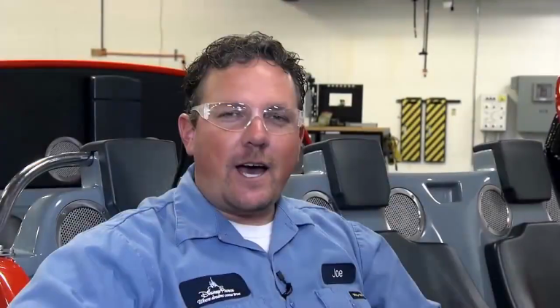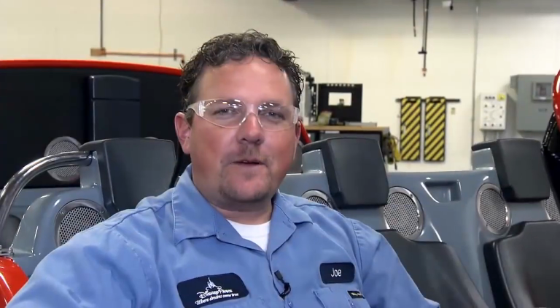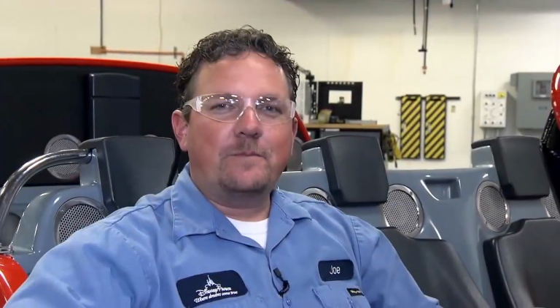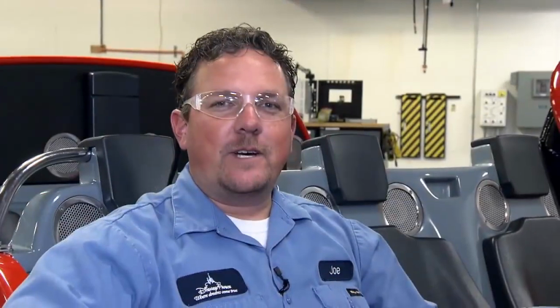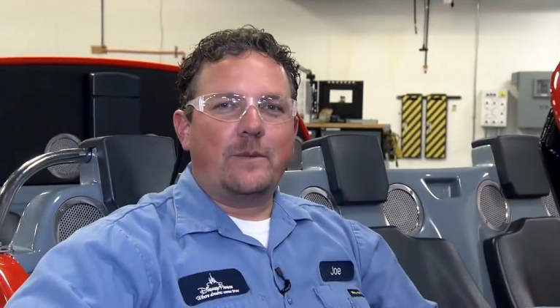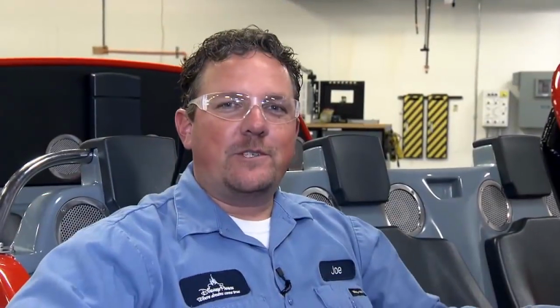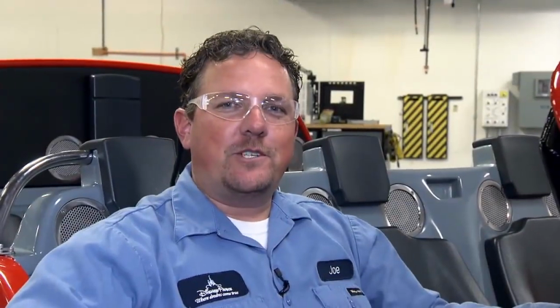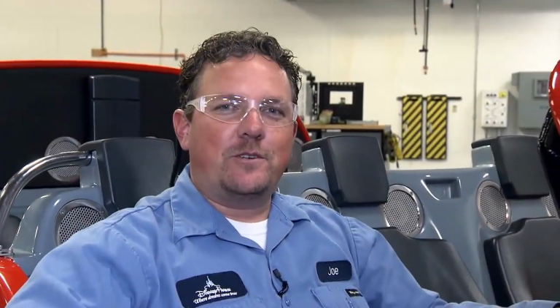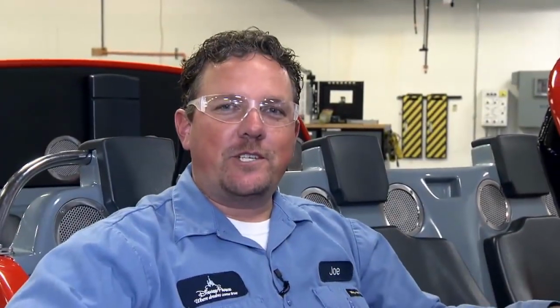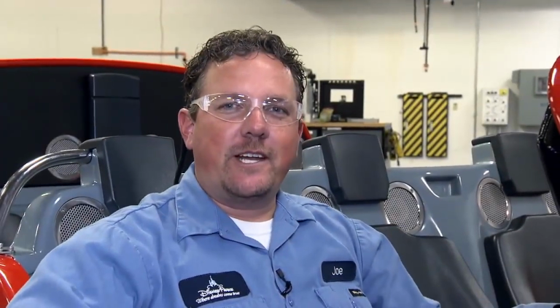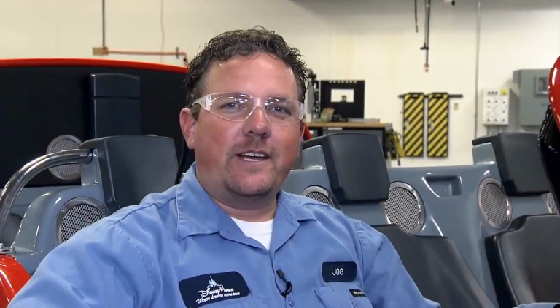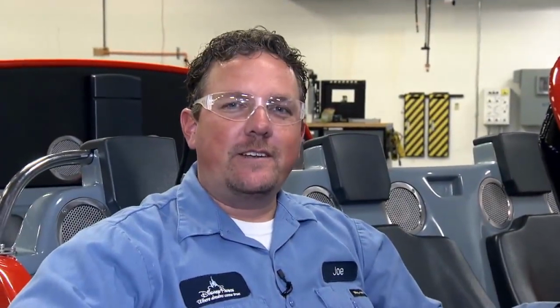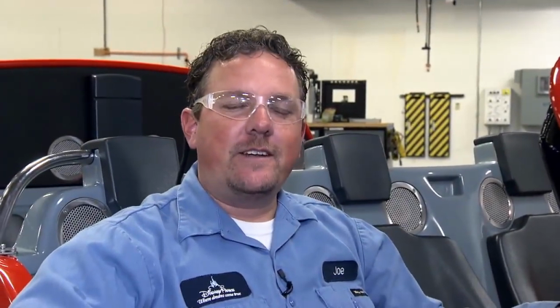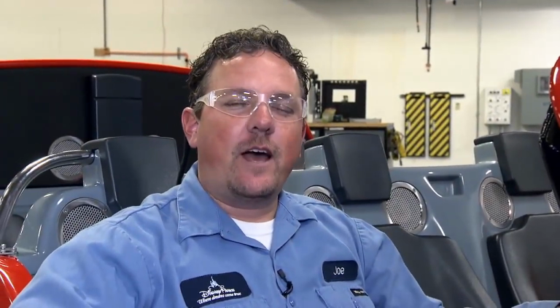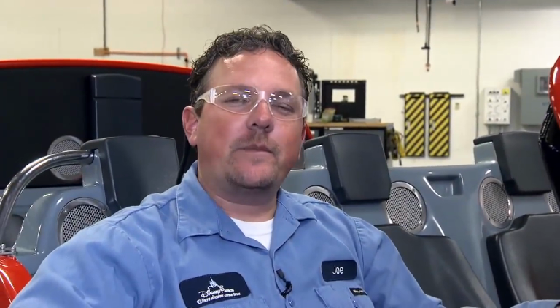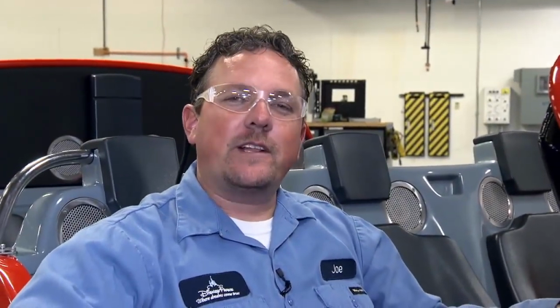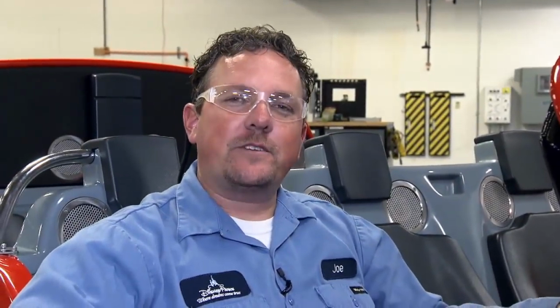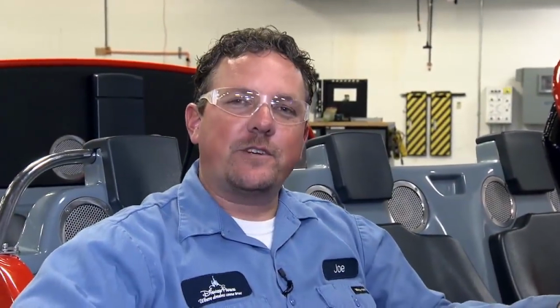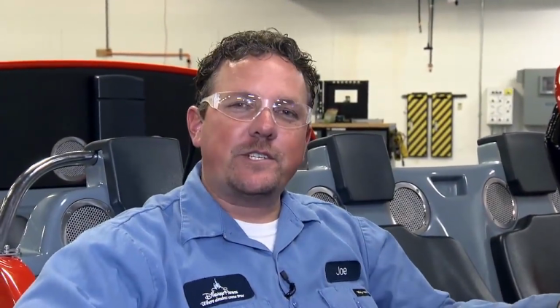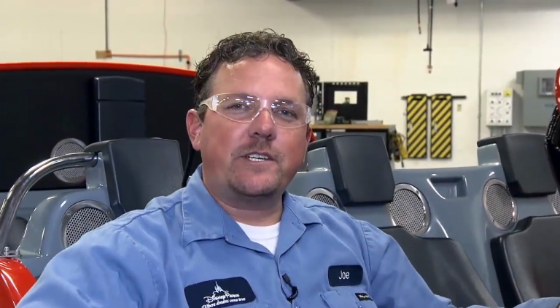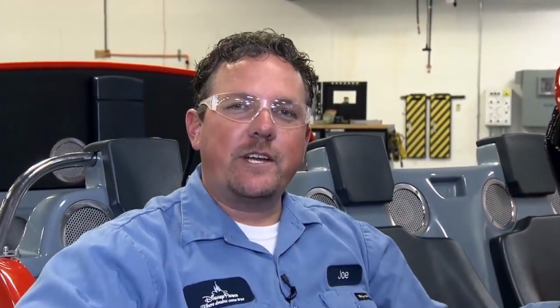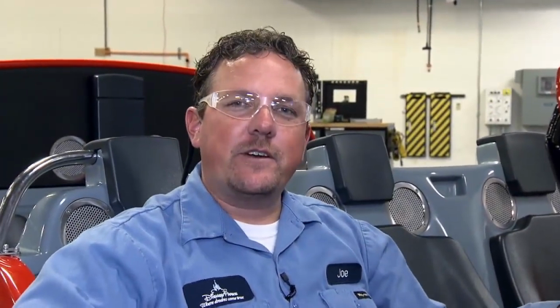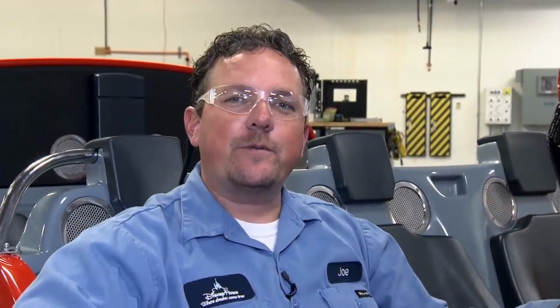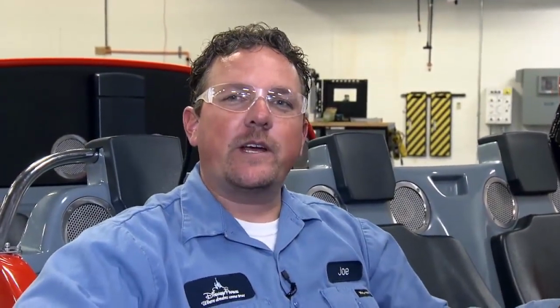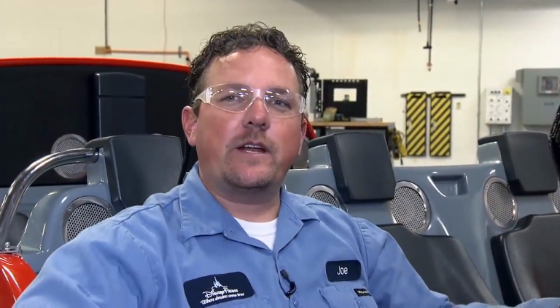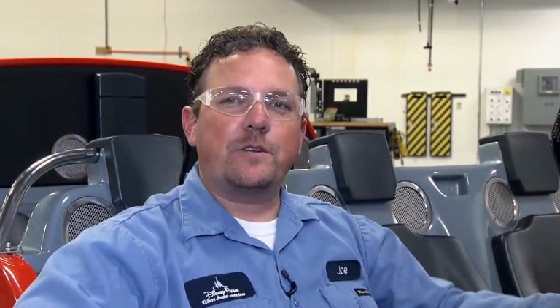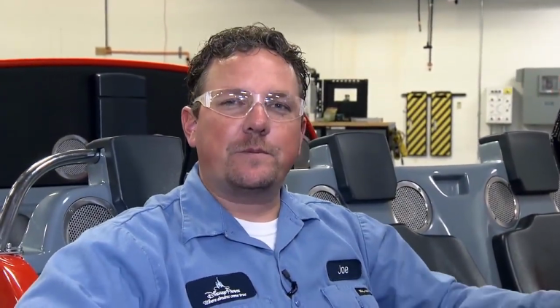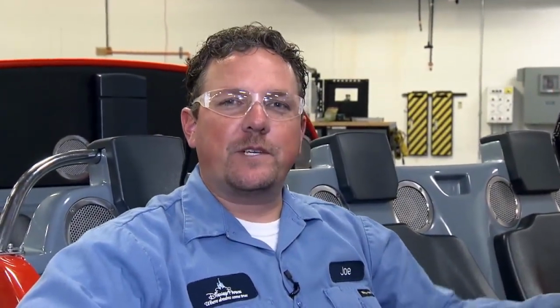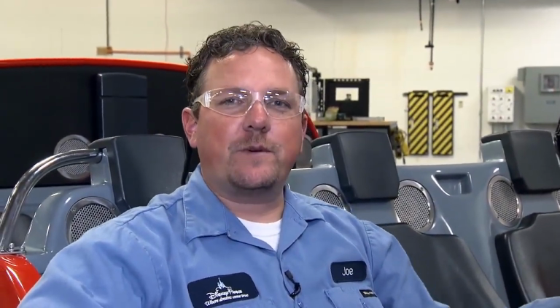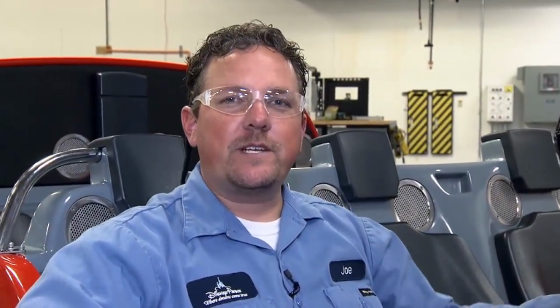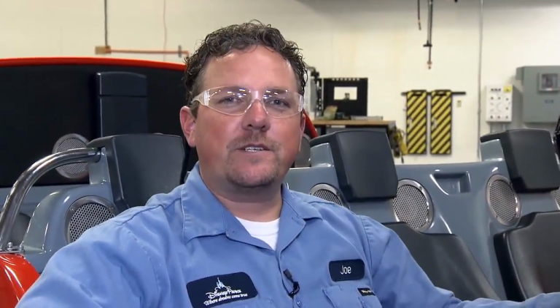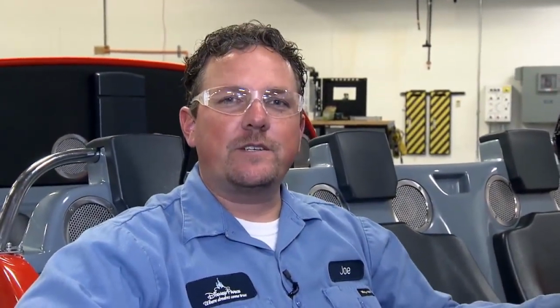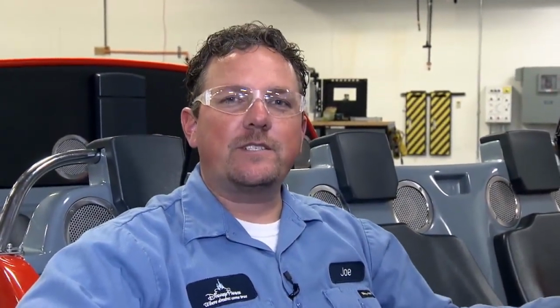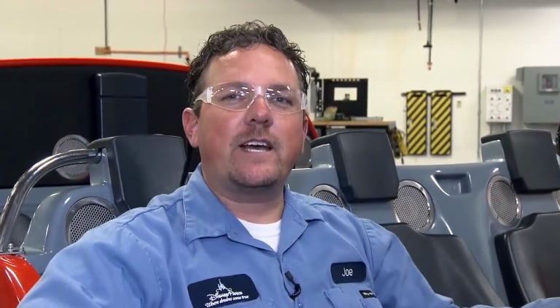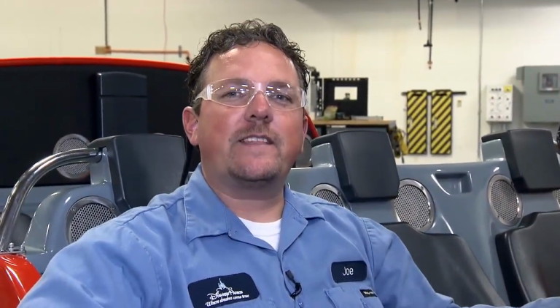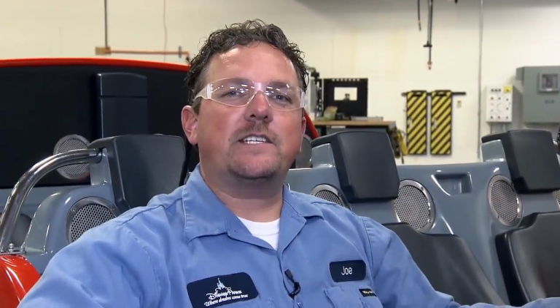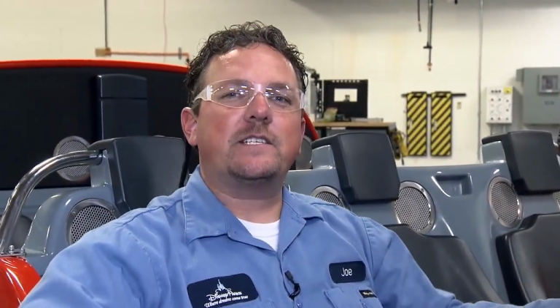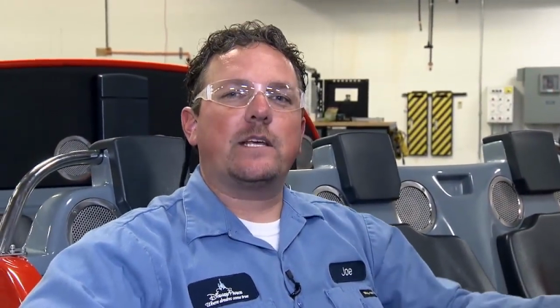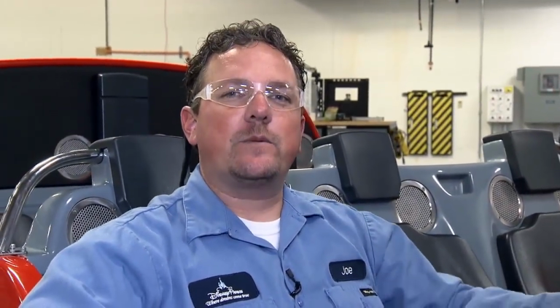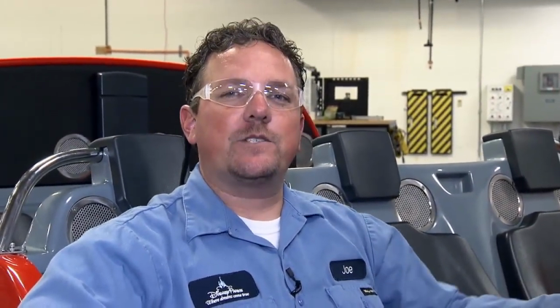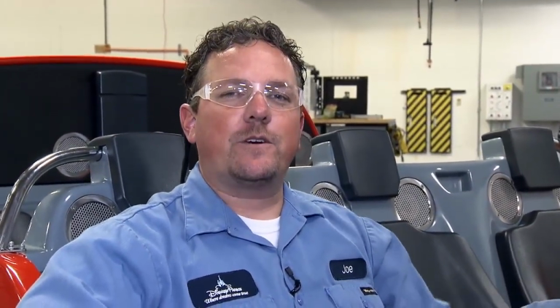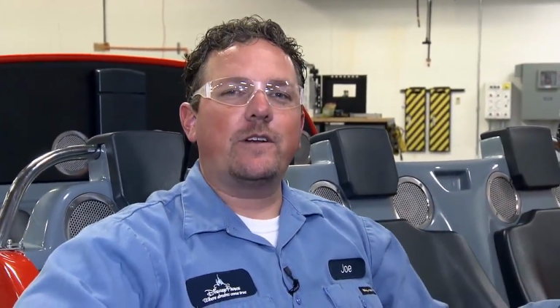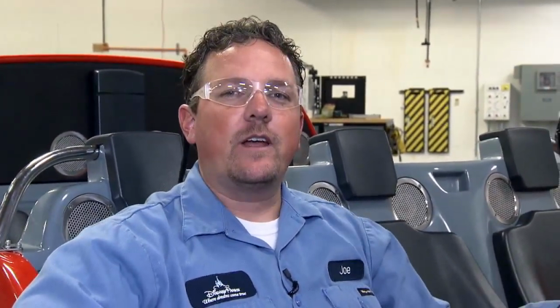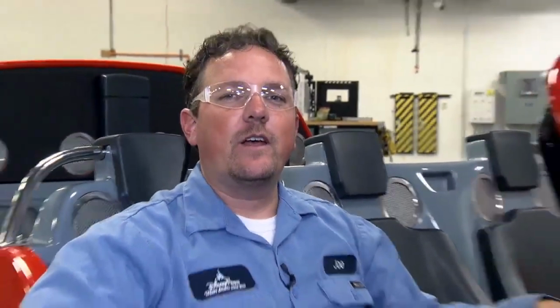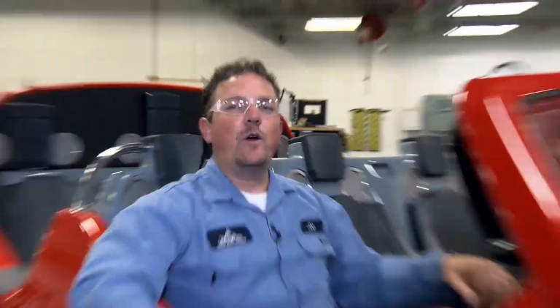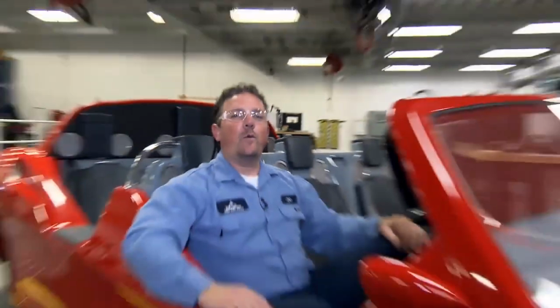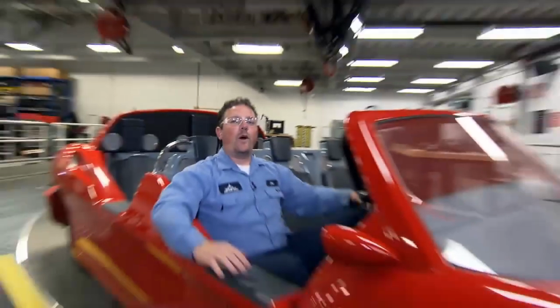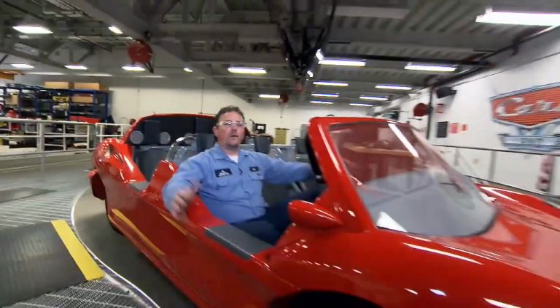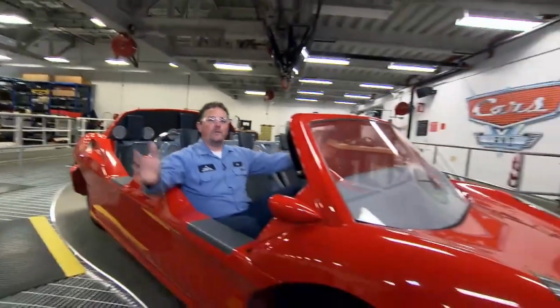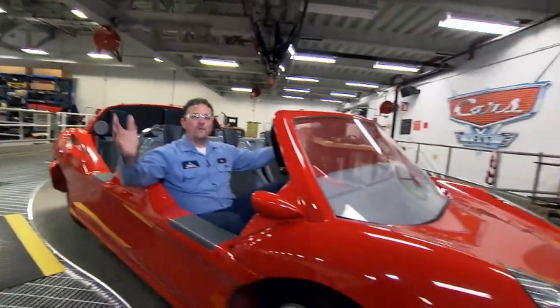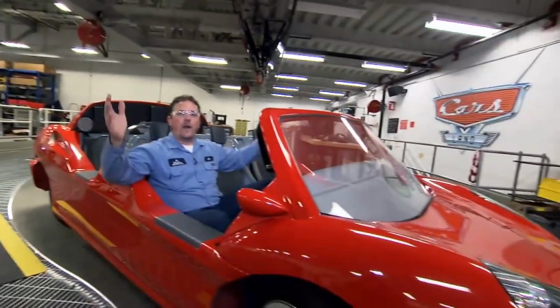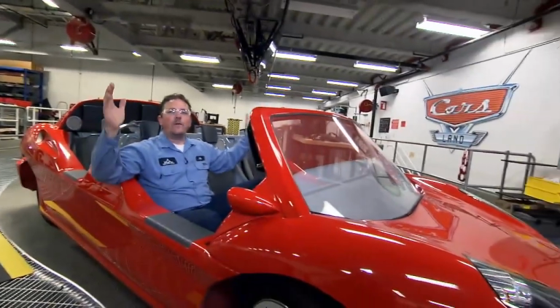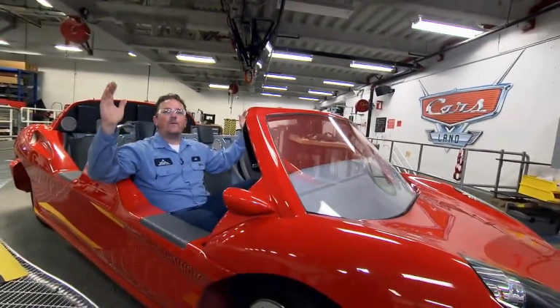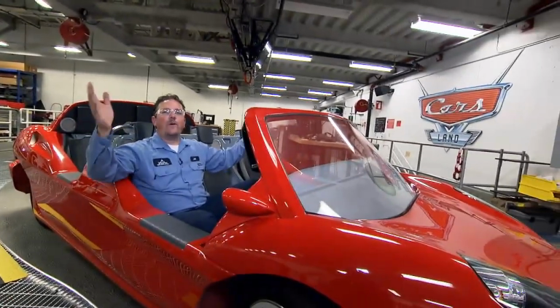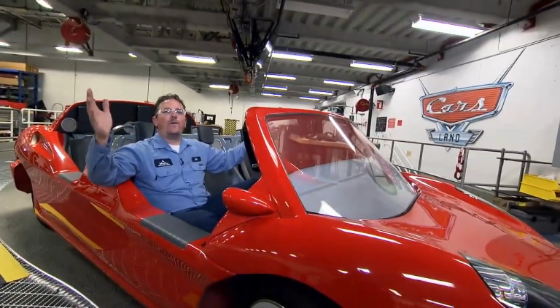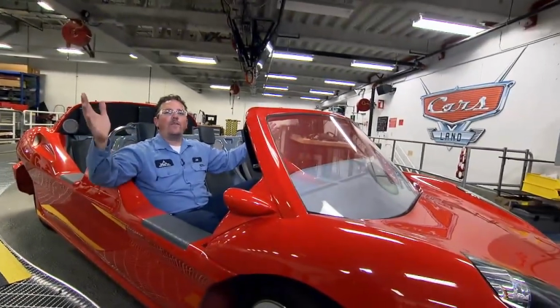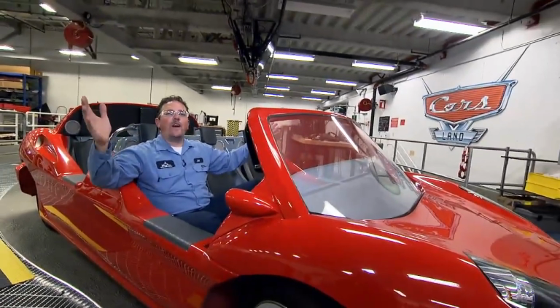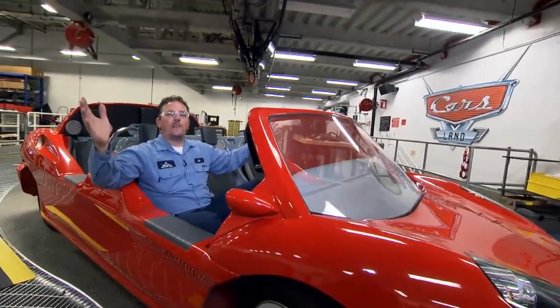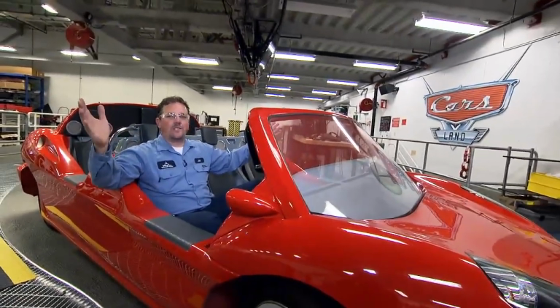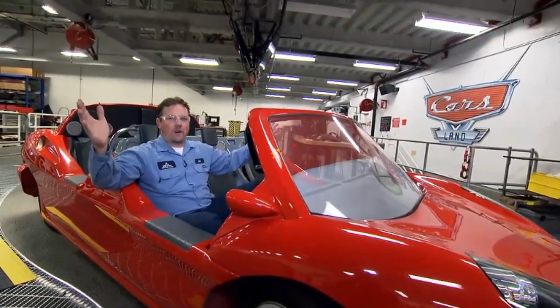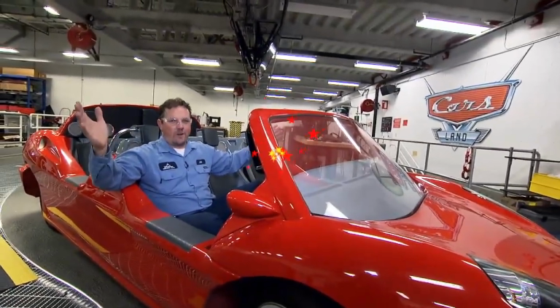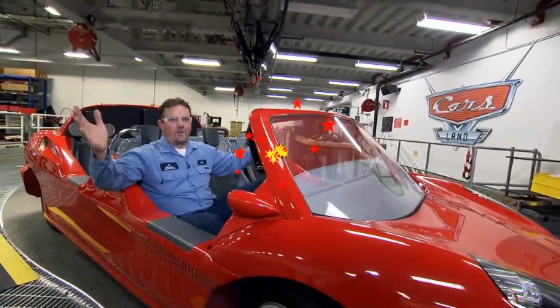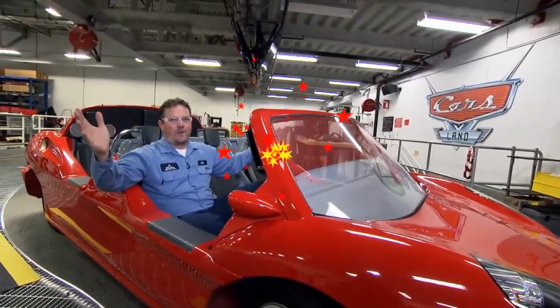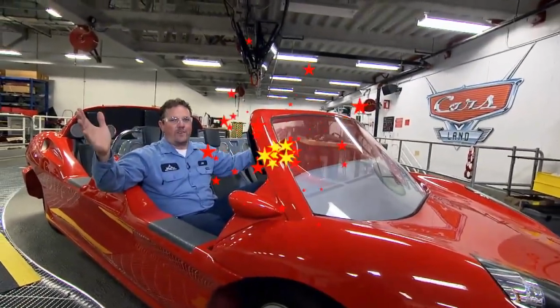Hi, my name is Joe Shanahan. I'm an electrician here at Radiator Springs Racers at the Disneyland Resort. Welcome to Every Roll, A Starring Roll.